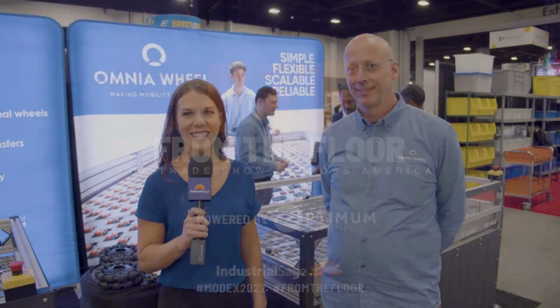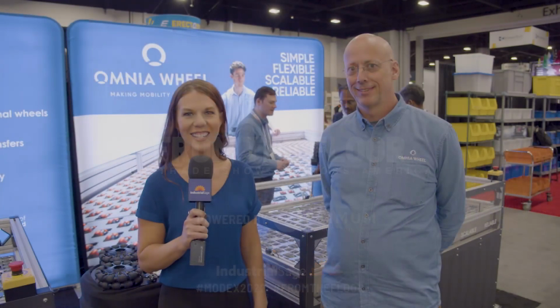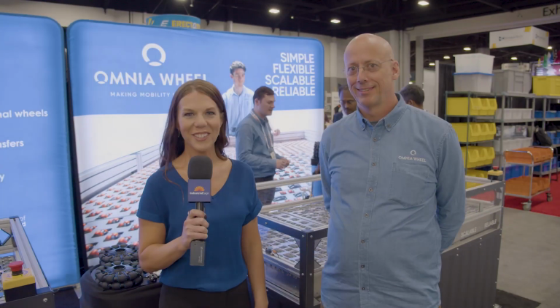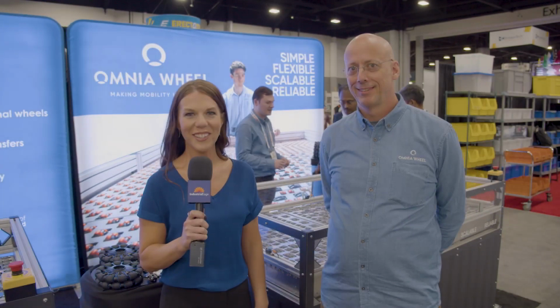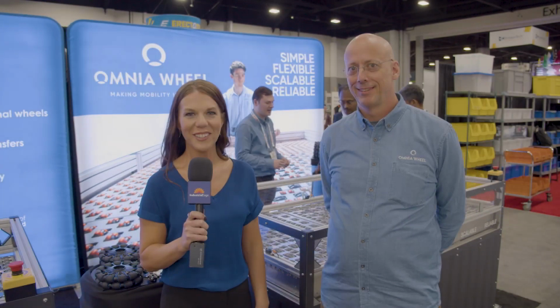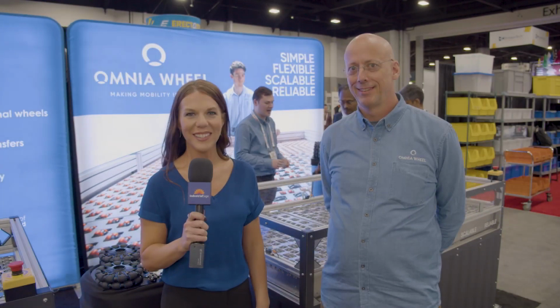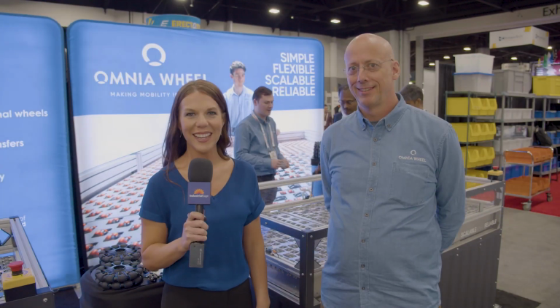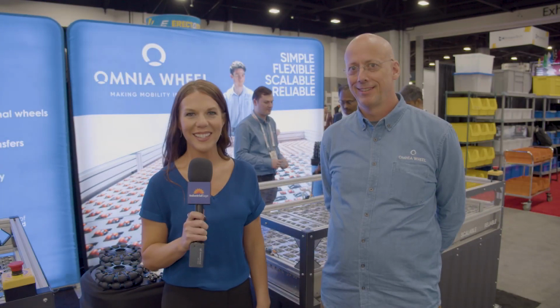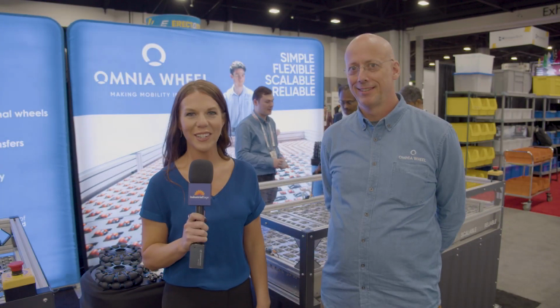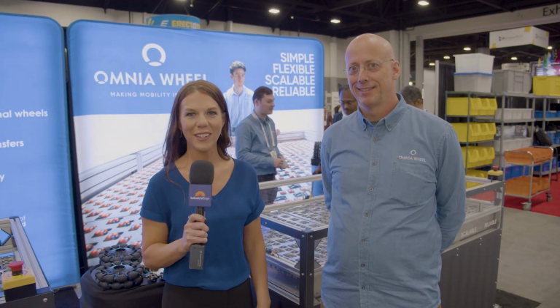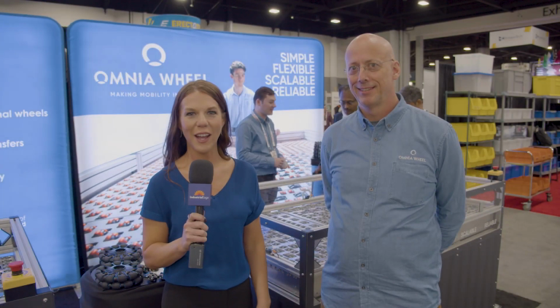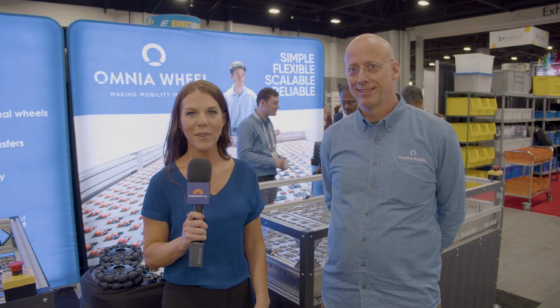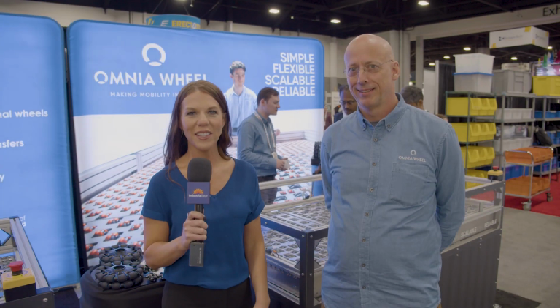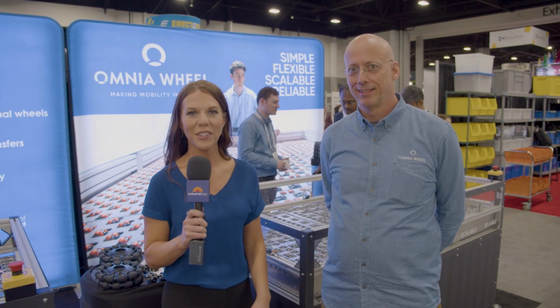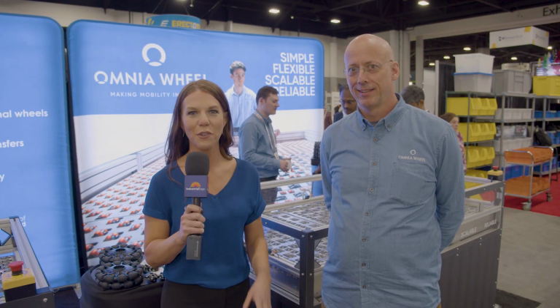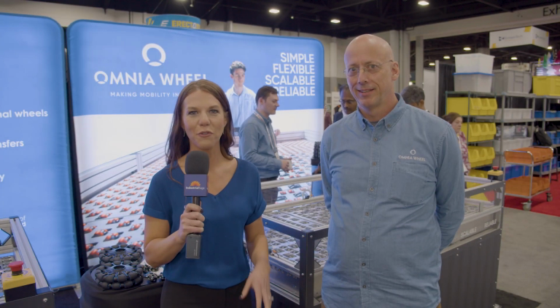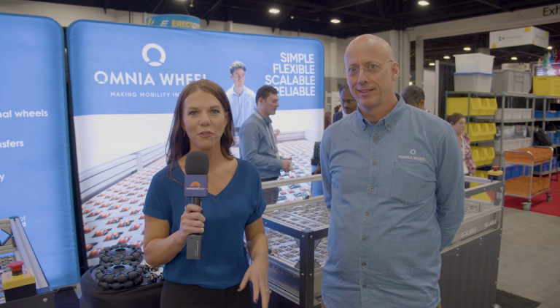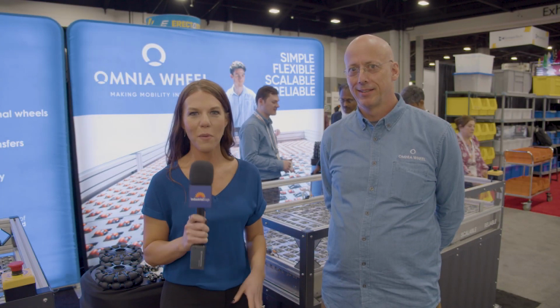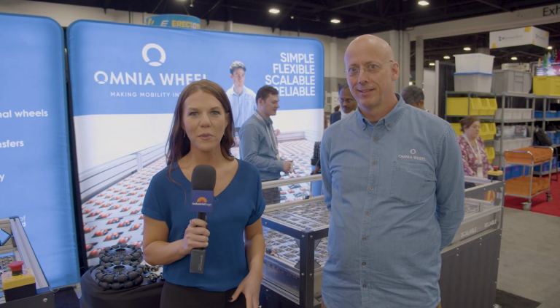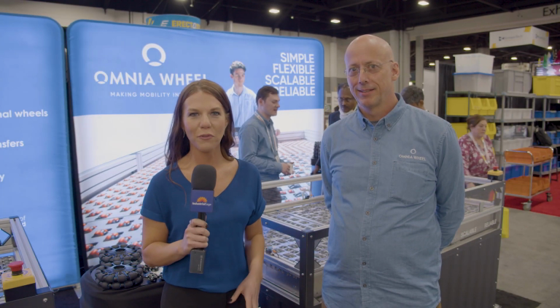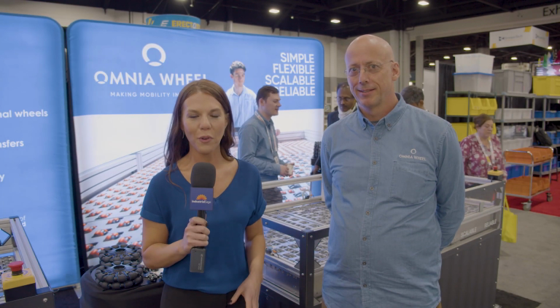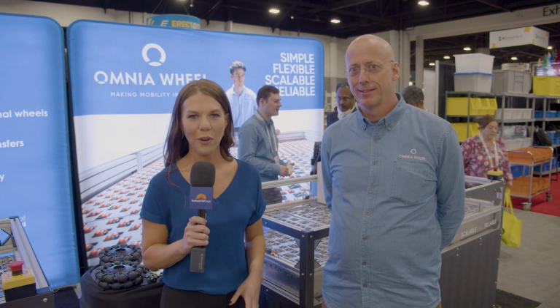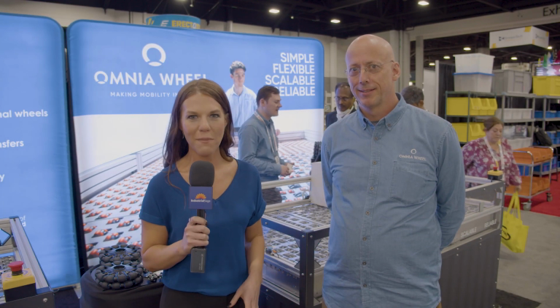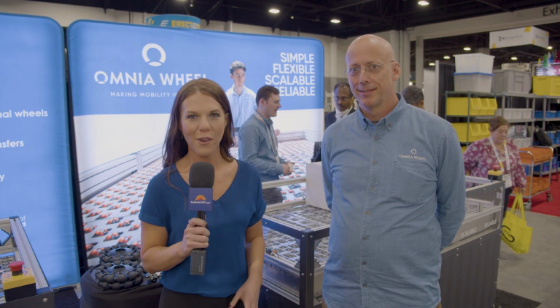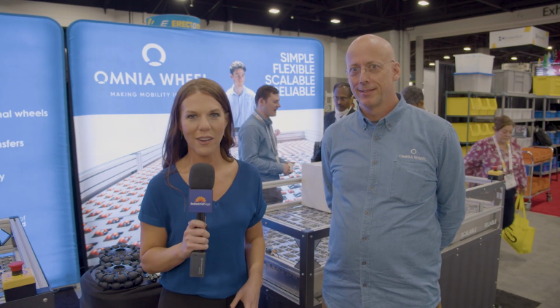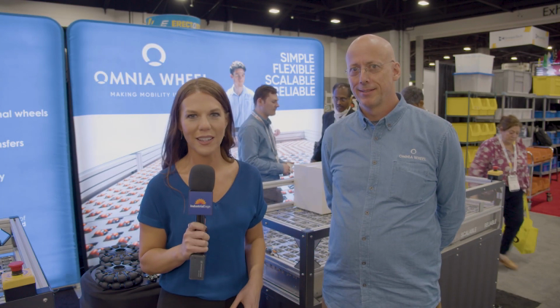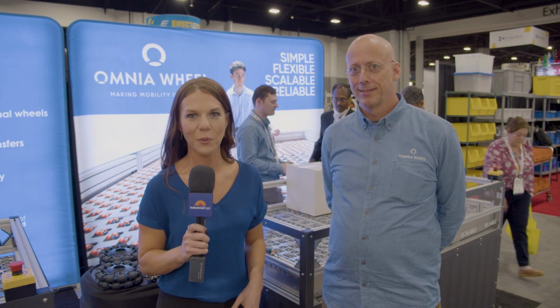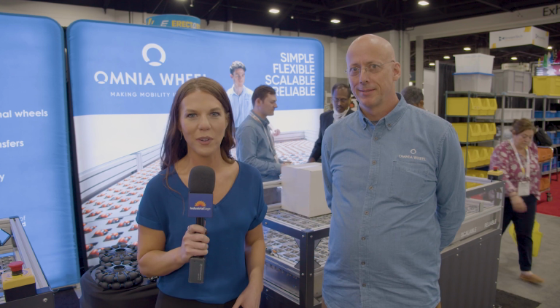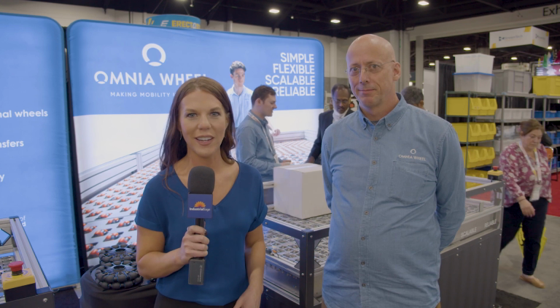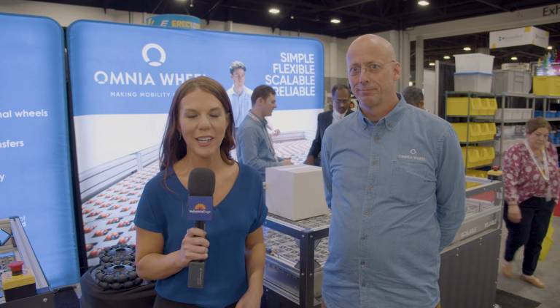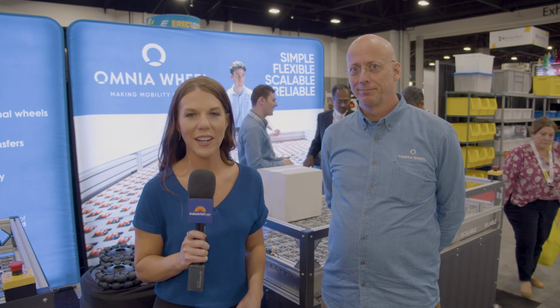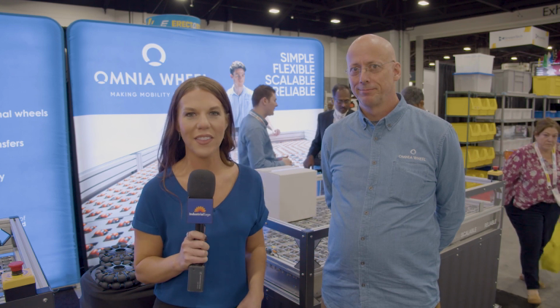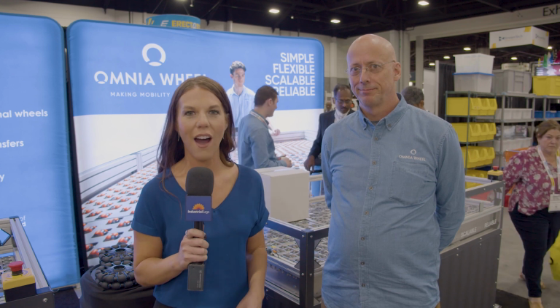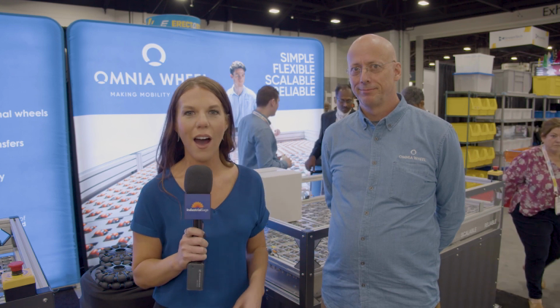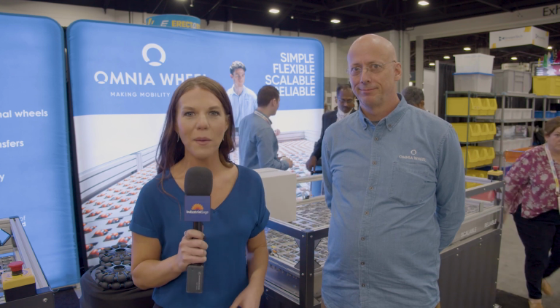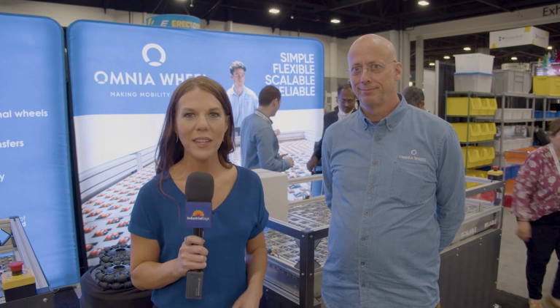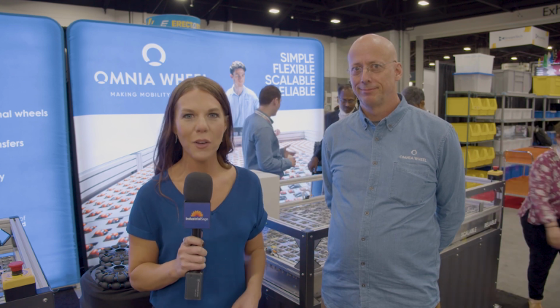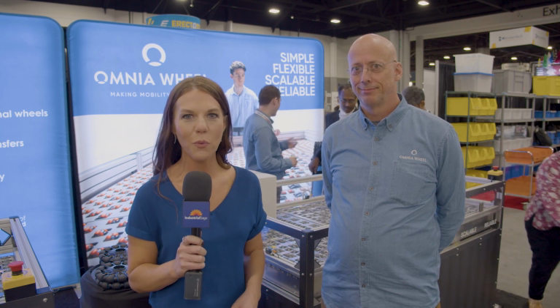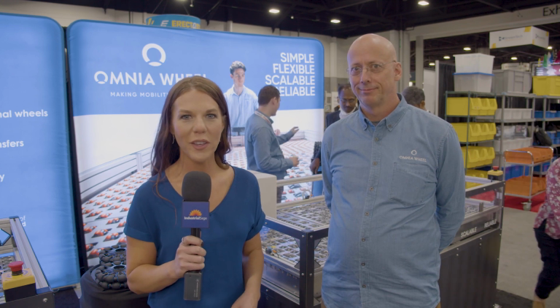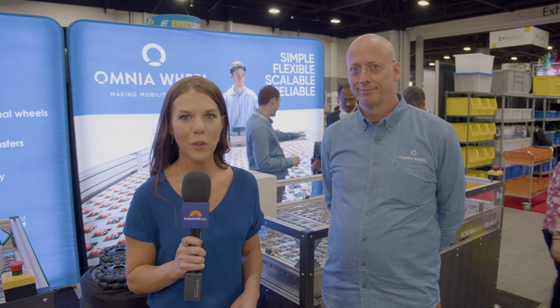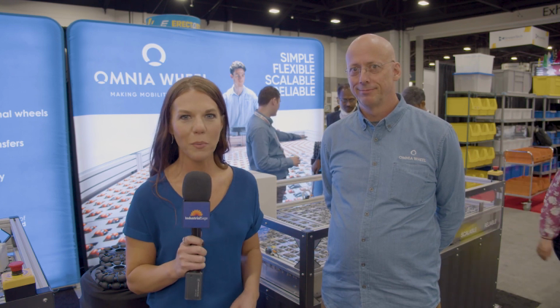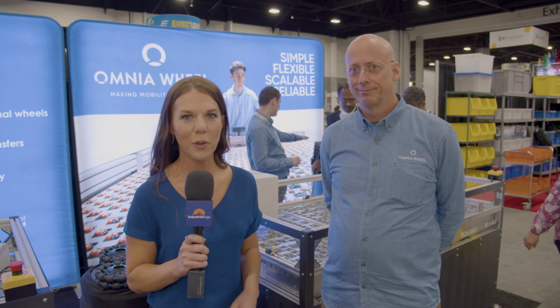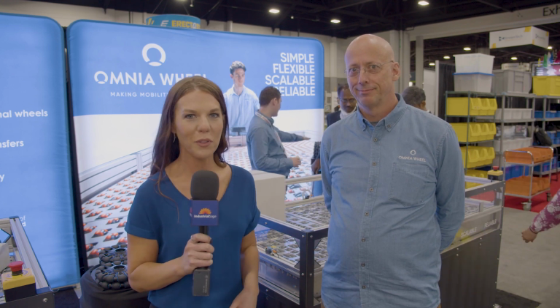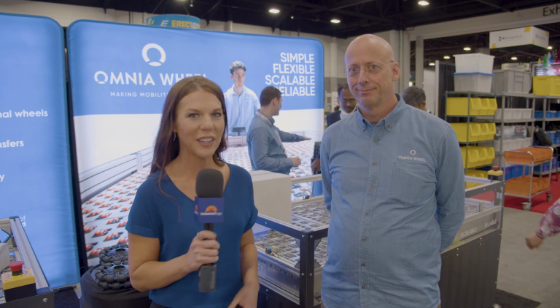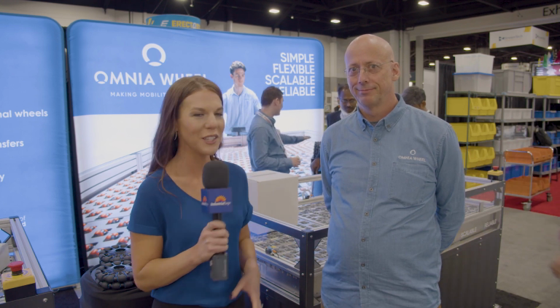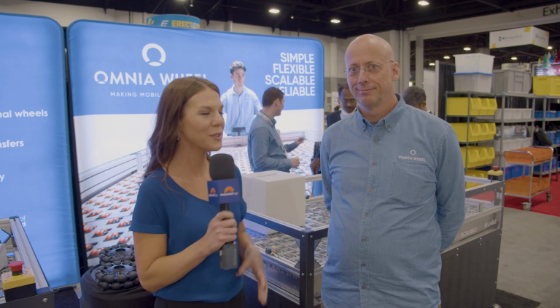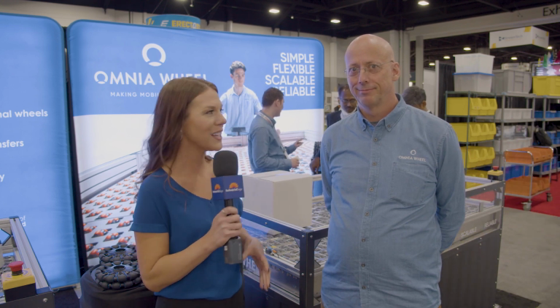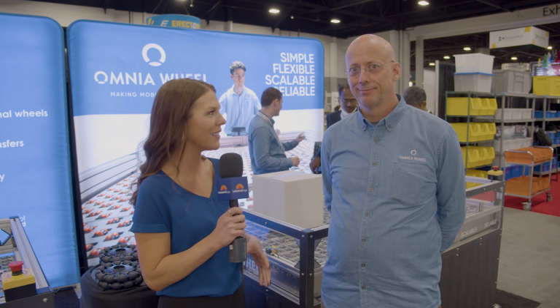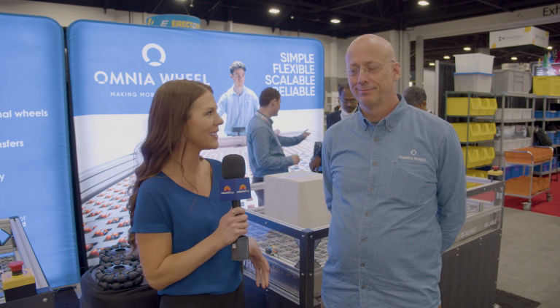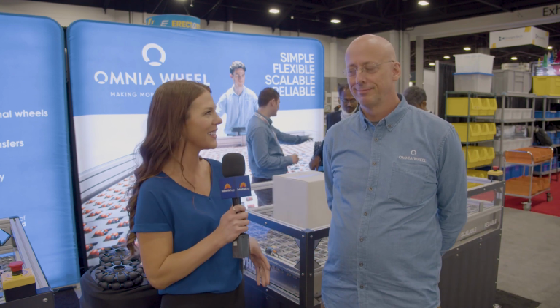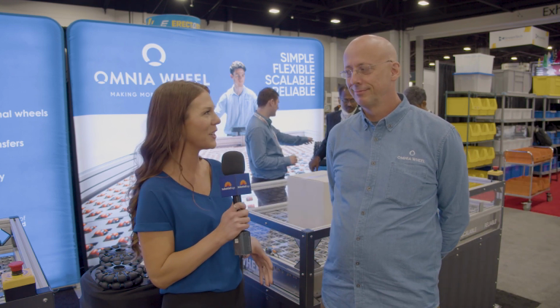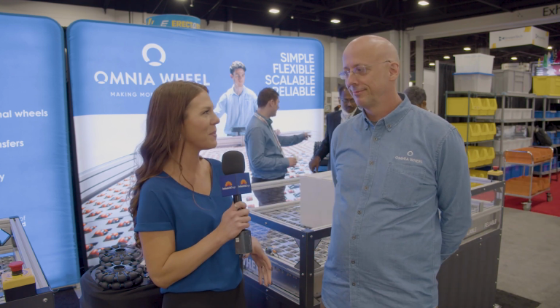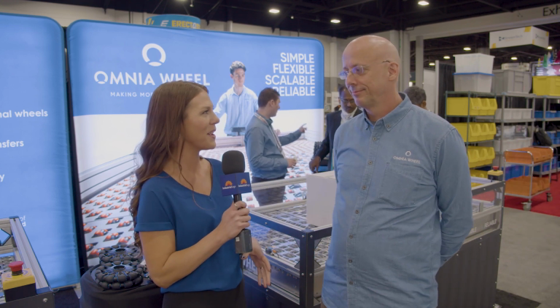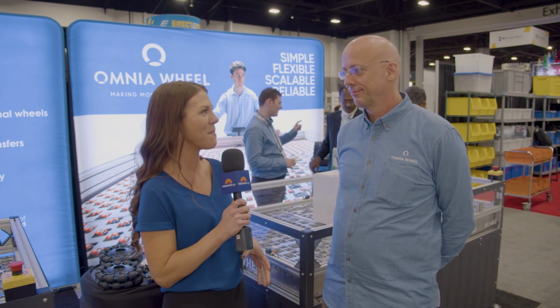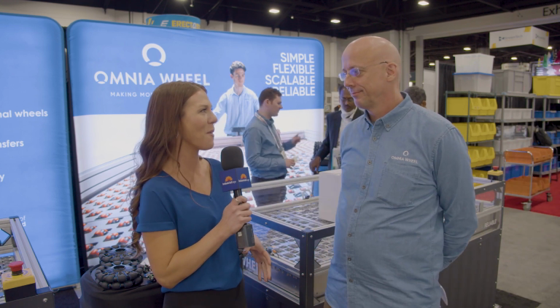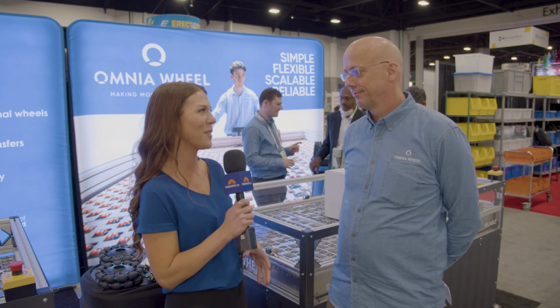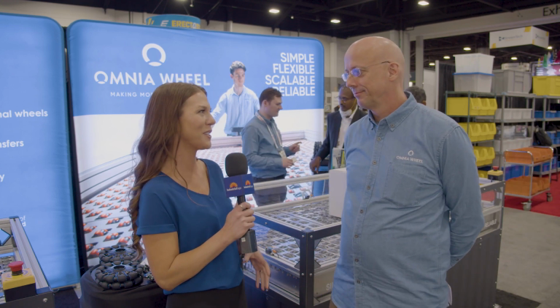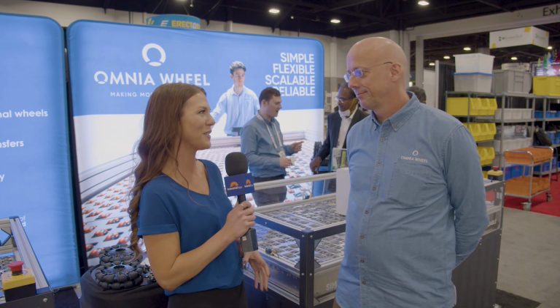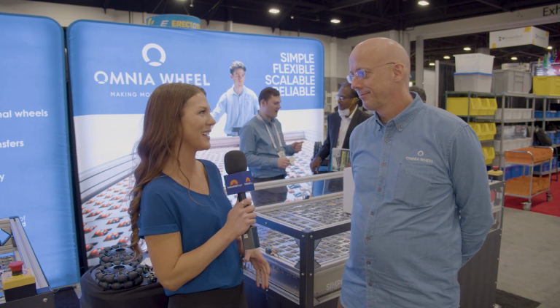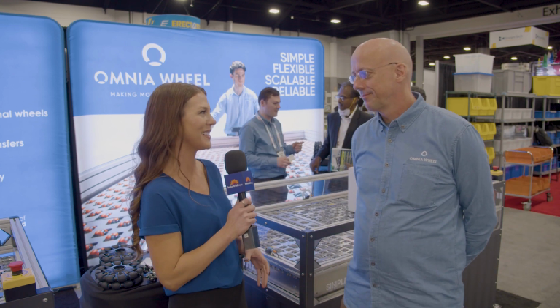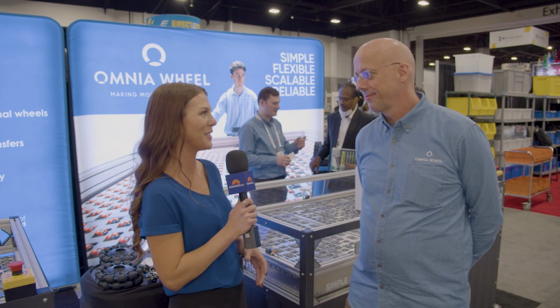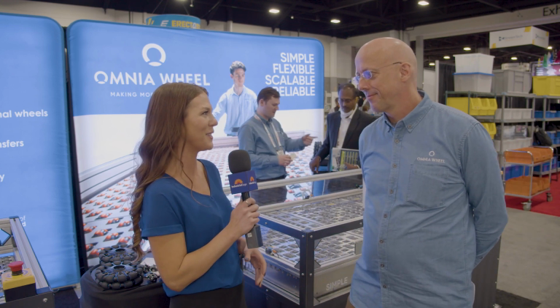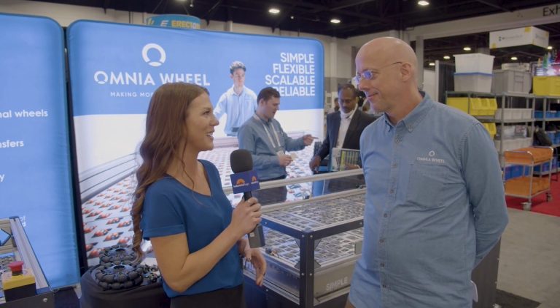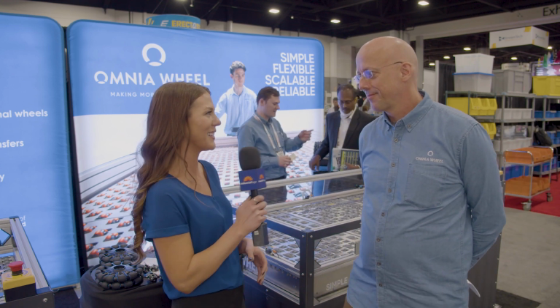Industrial Sage here, coming to you from the floor at MODX. We're here in the Omnia Wheel booth. Can you tell us a little bit about what you guys do here?